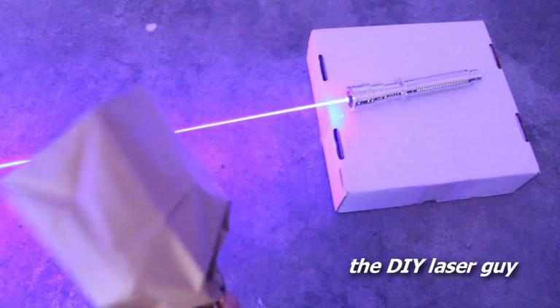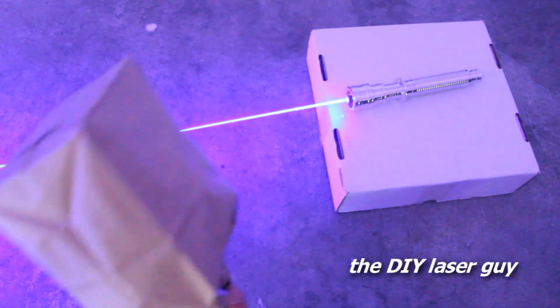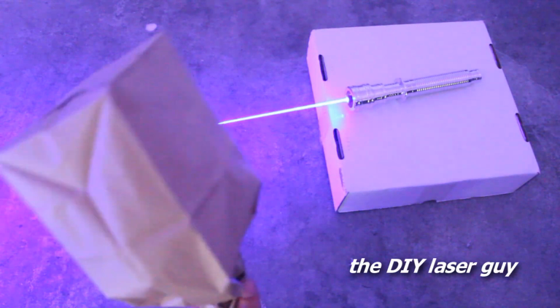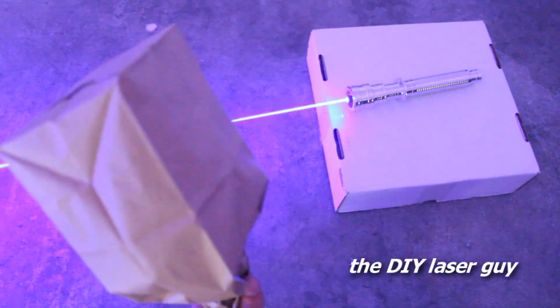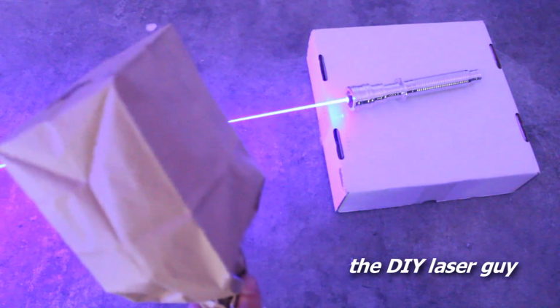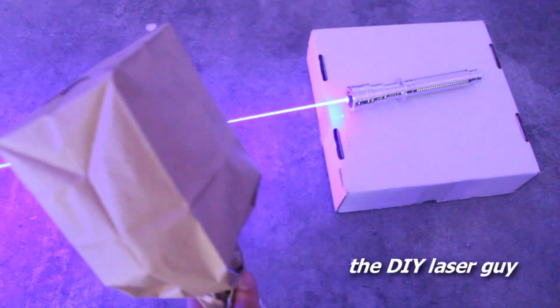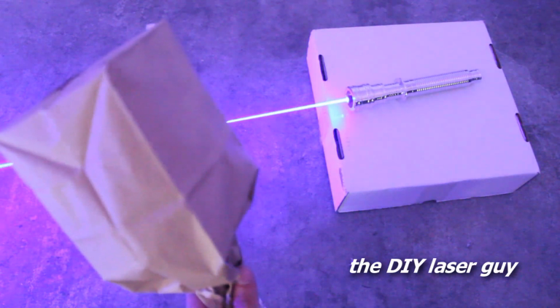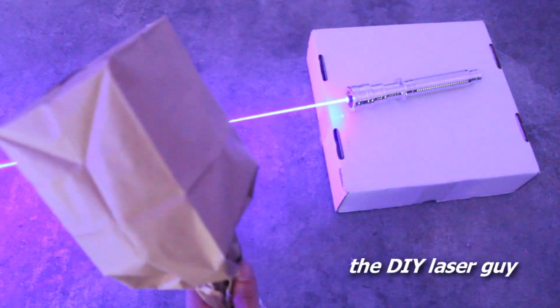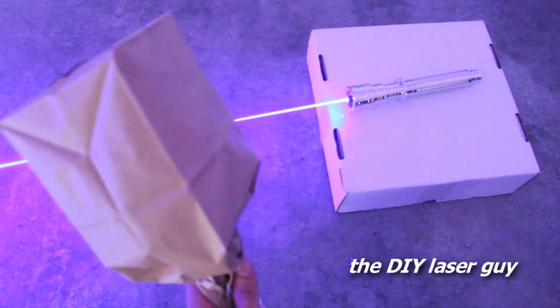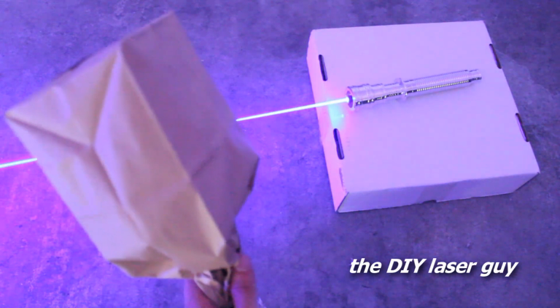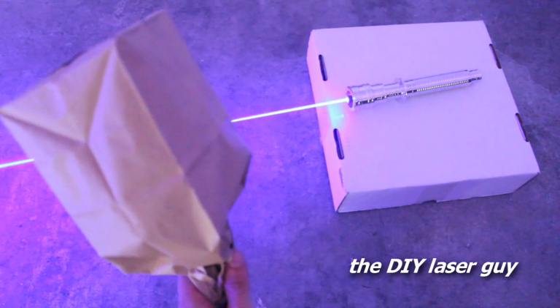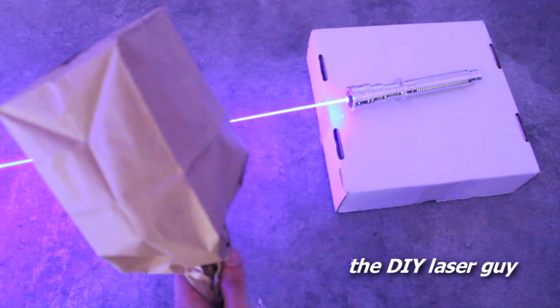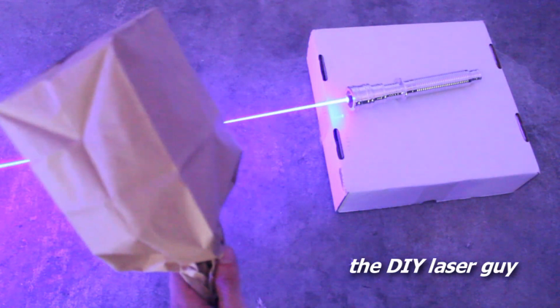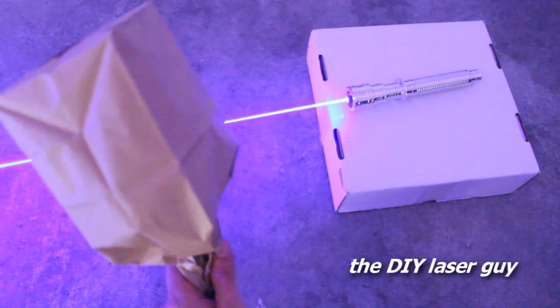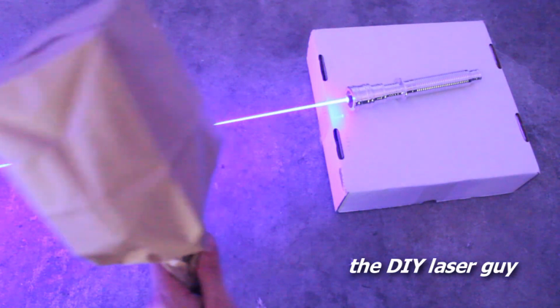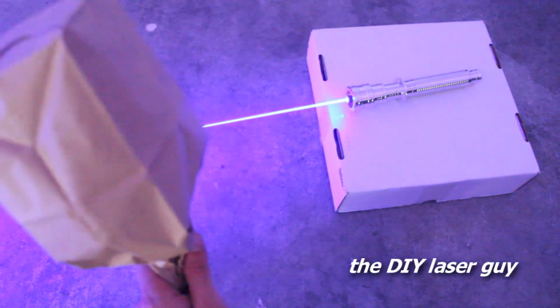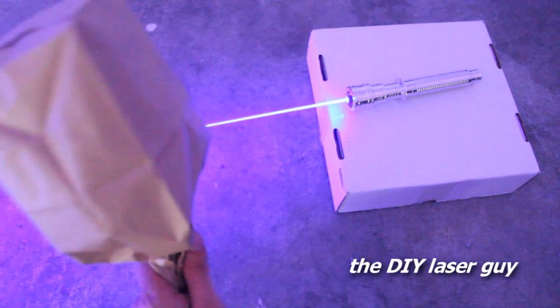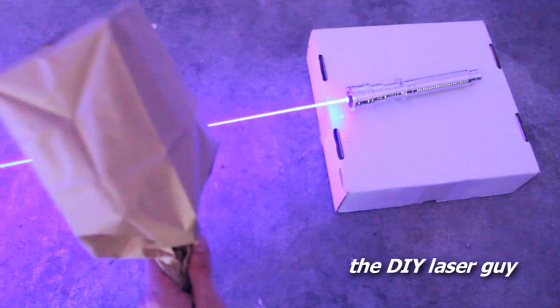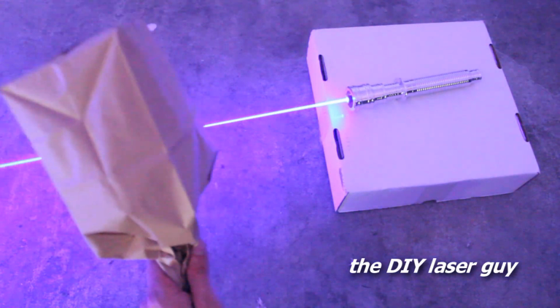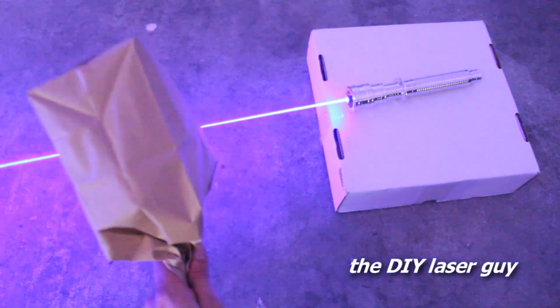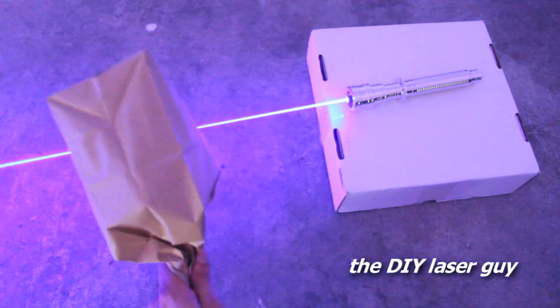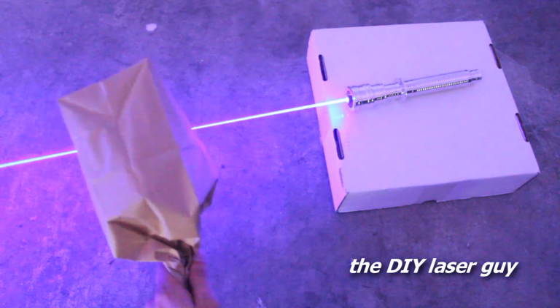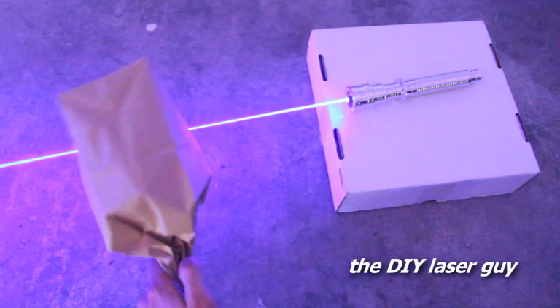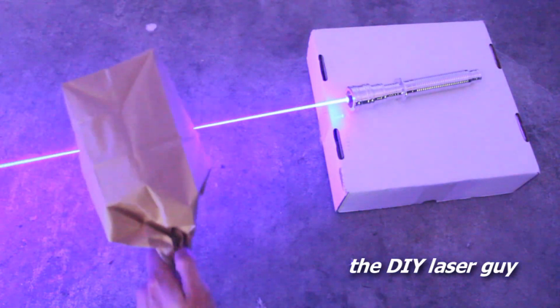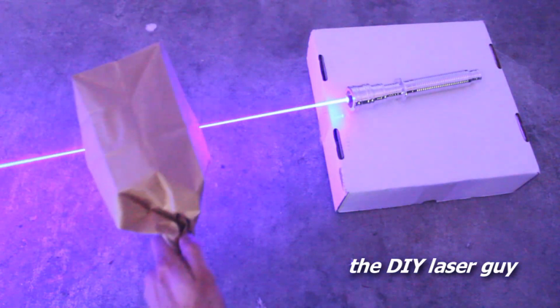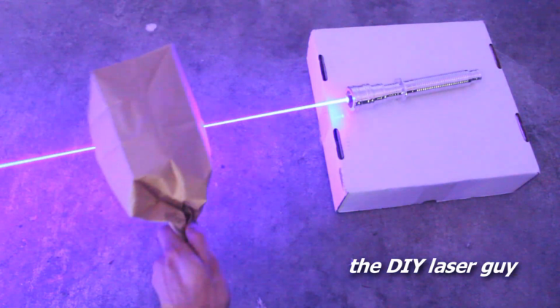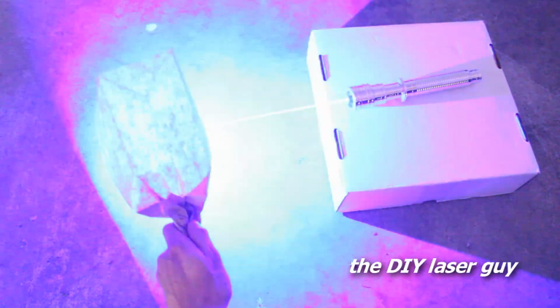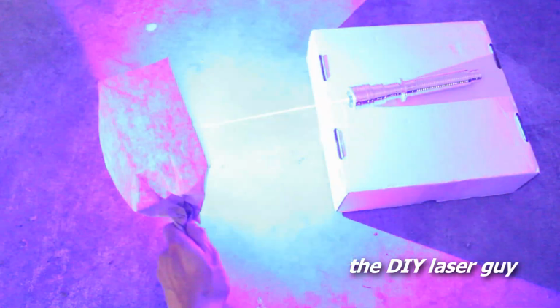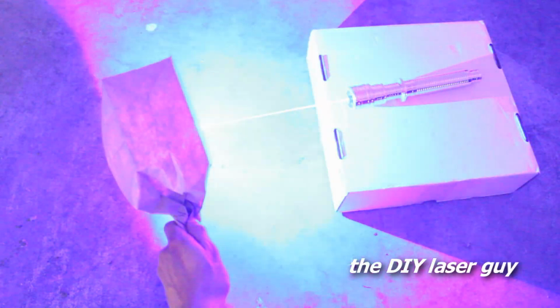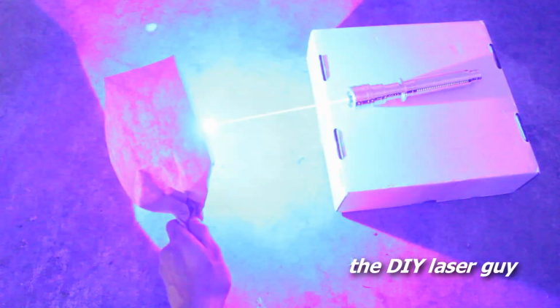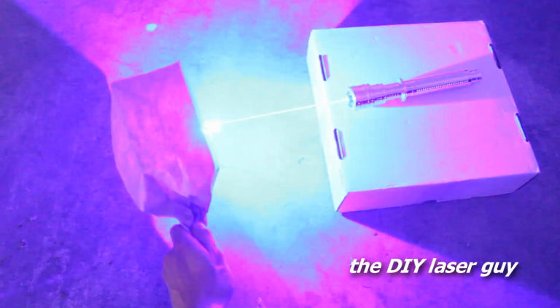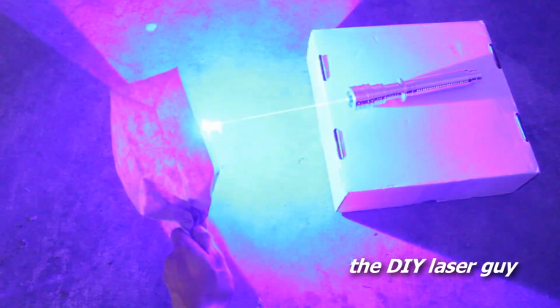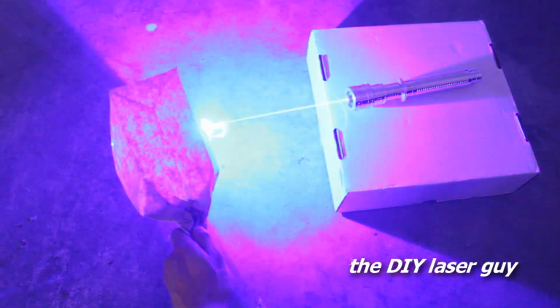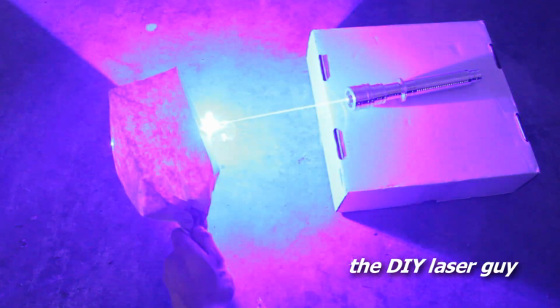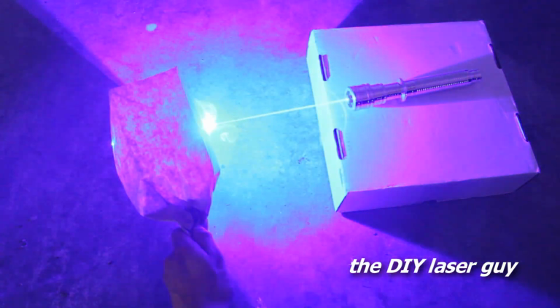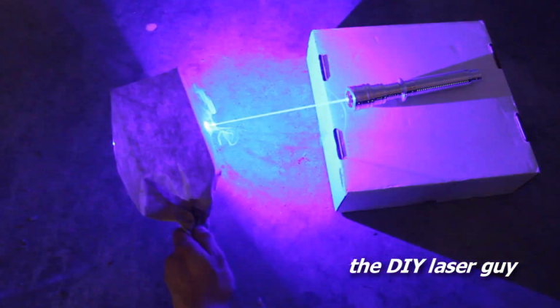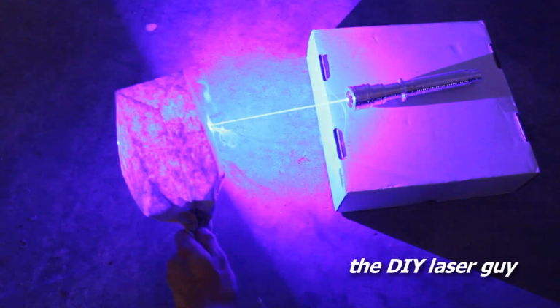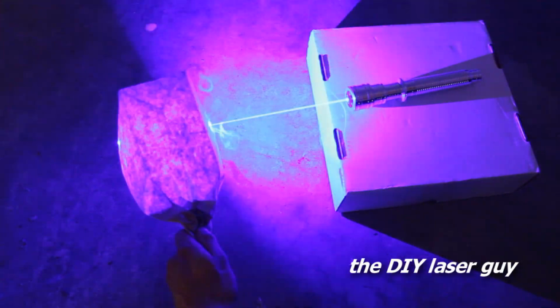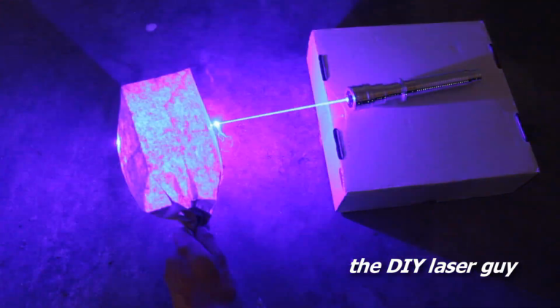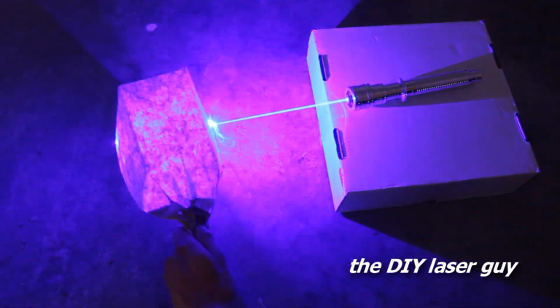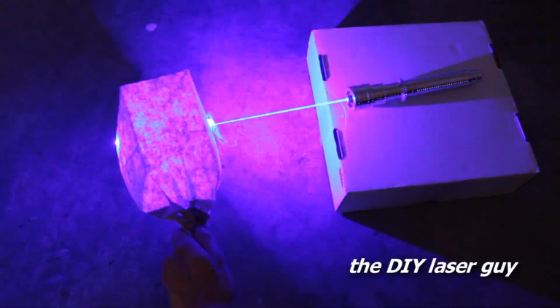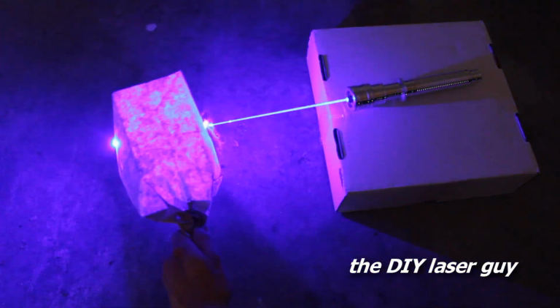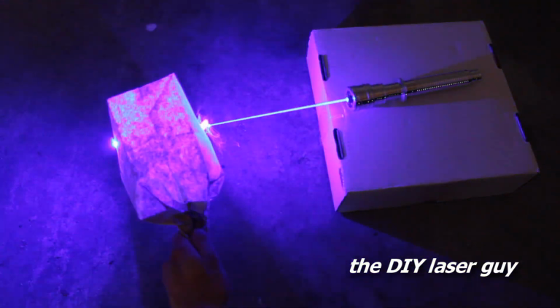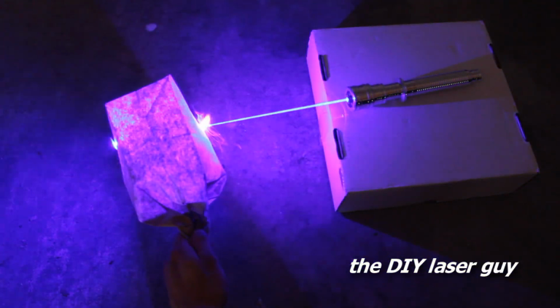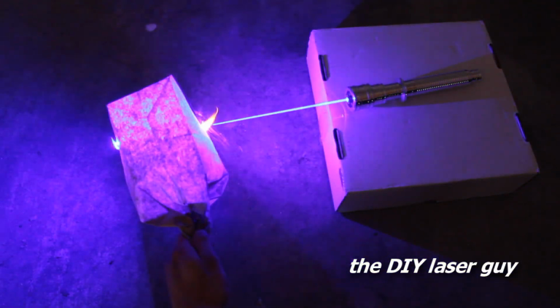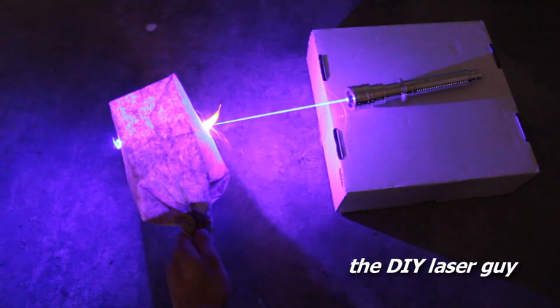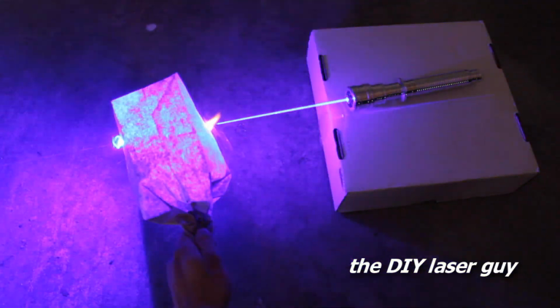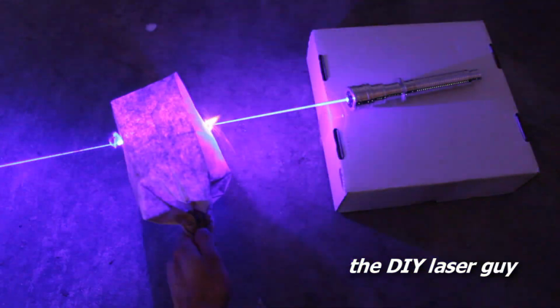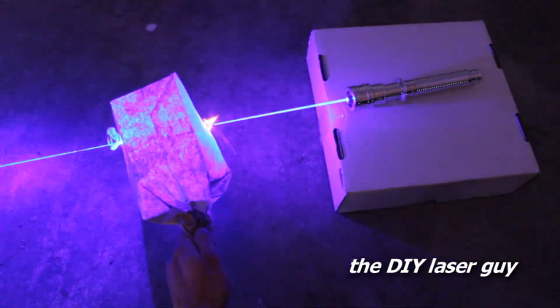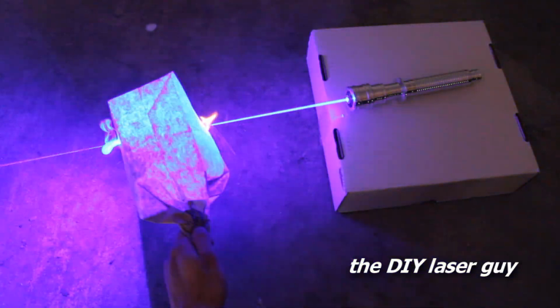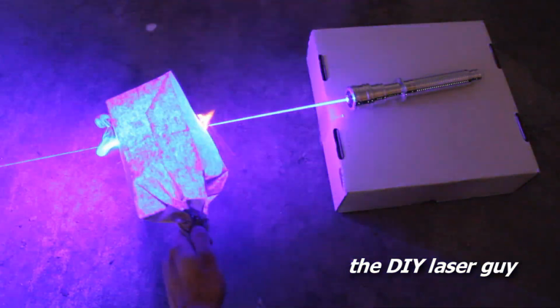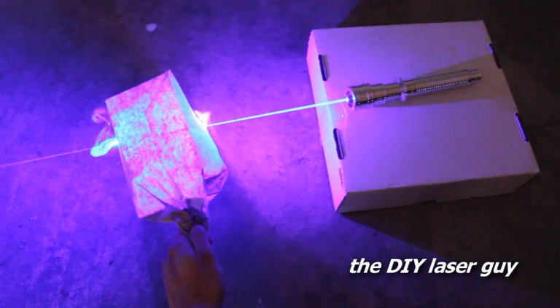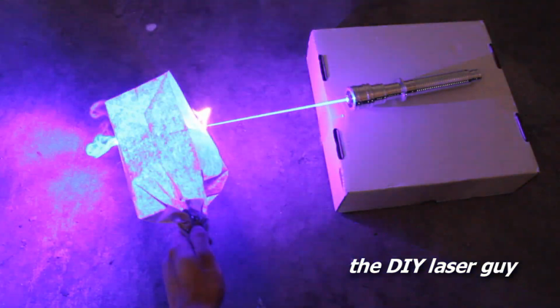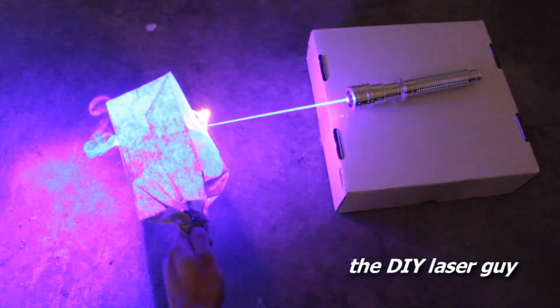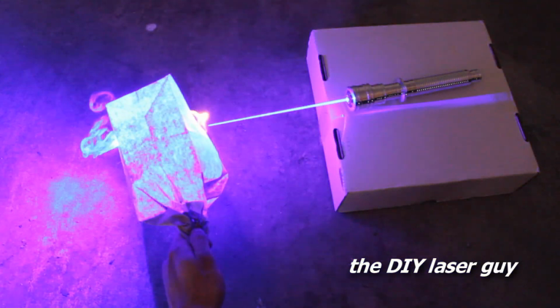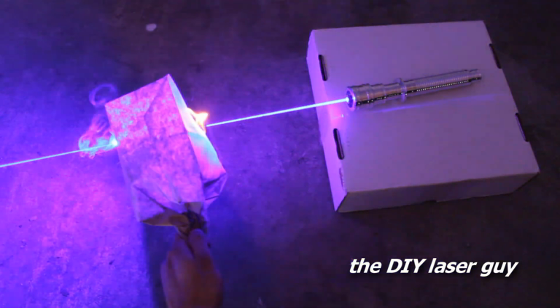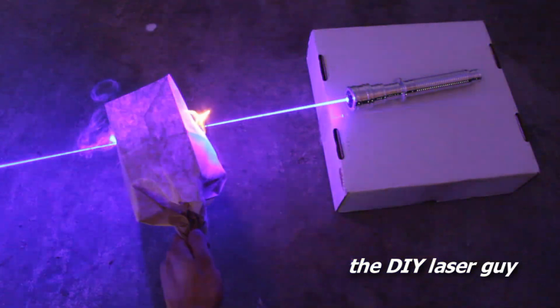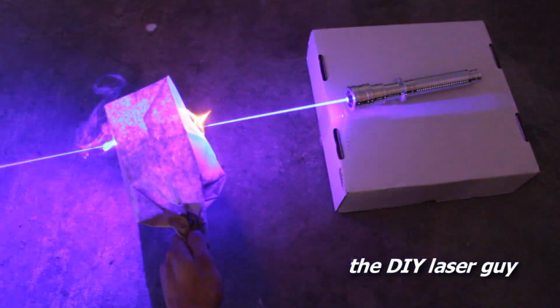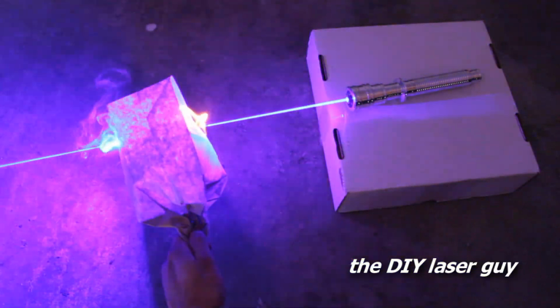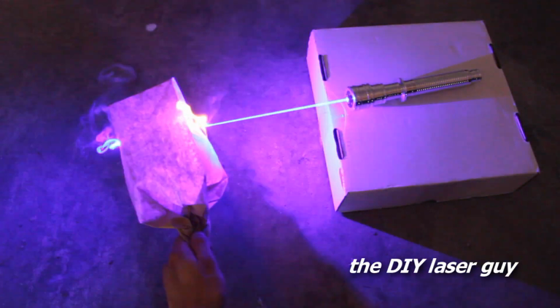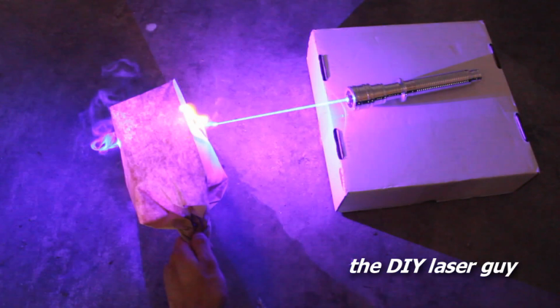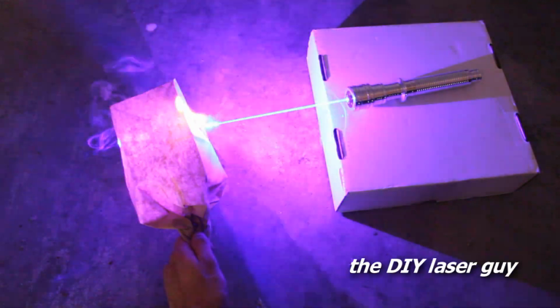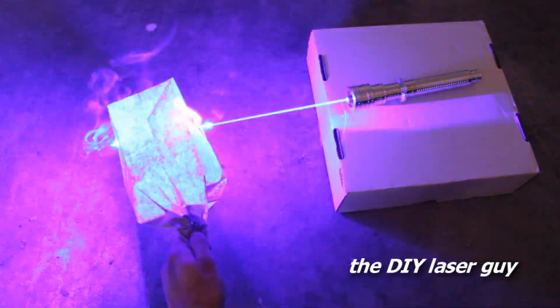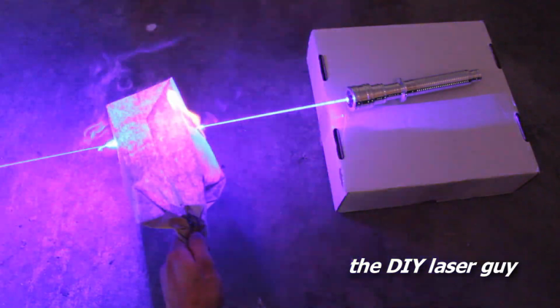Alrighty, let's light some stuff on fire. I got a paper bag here. Man, this thing is ridiculous.